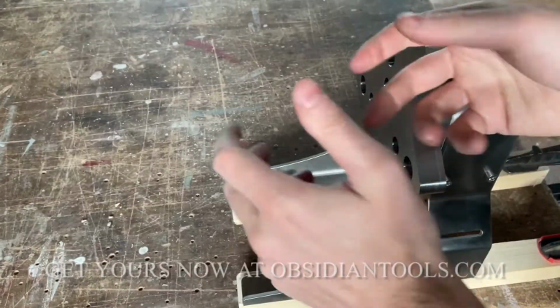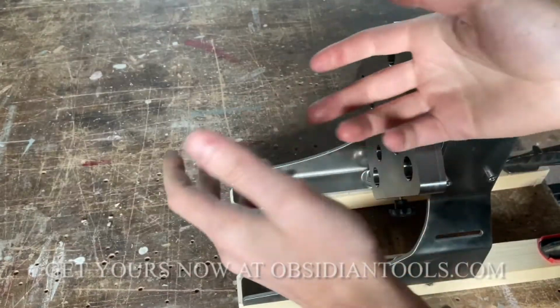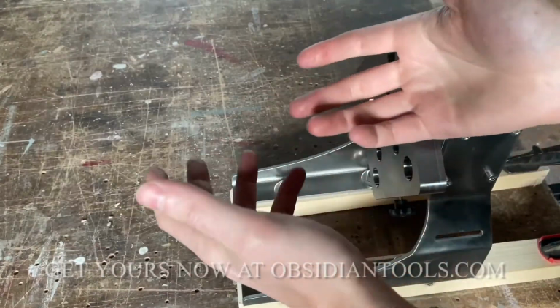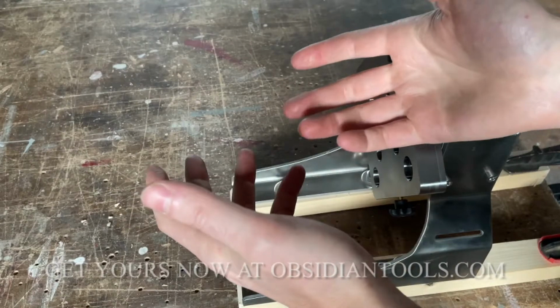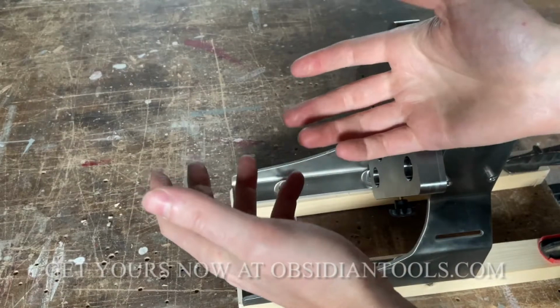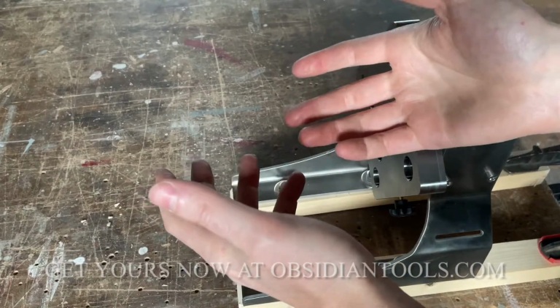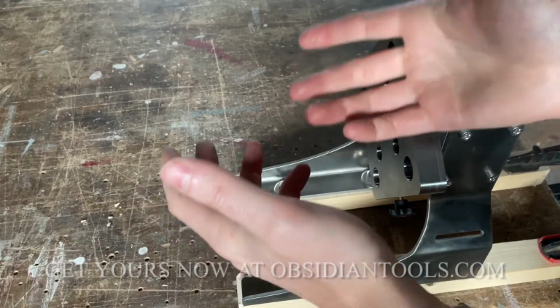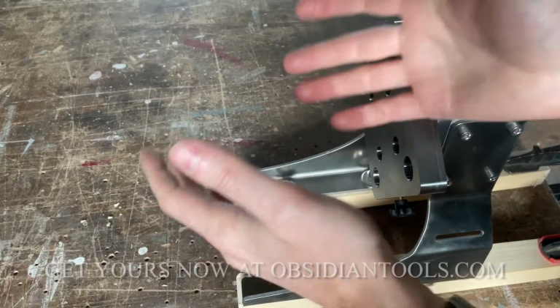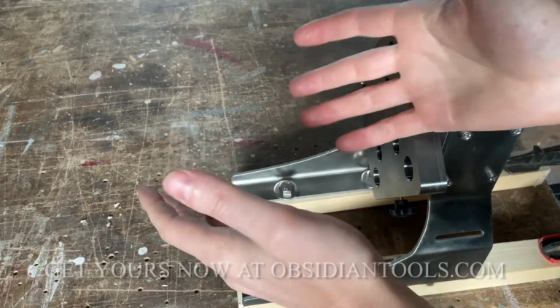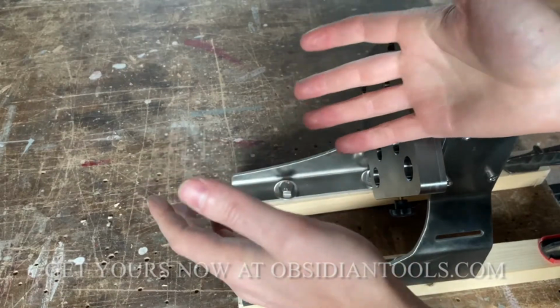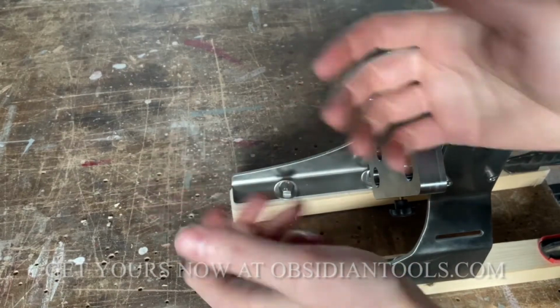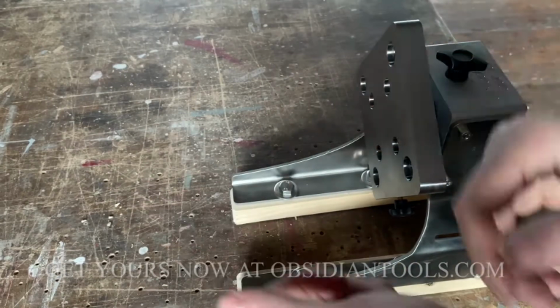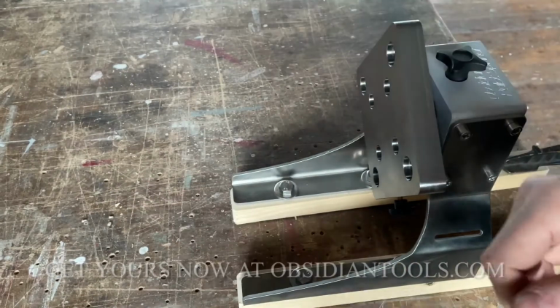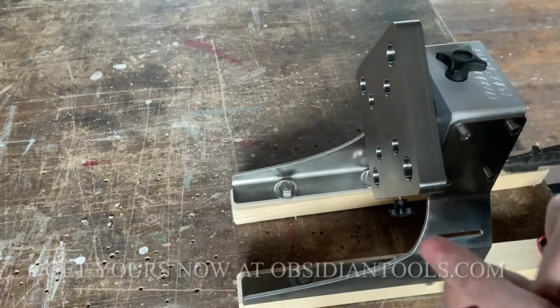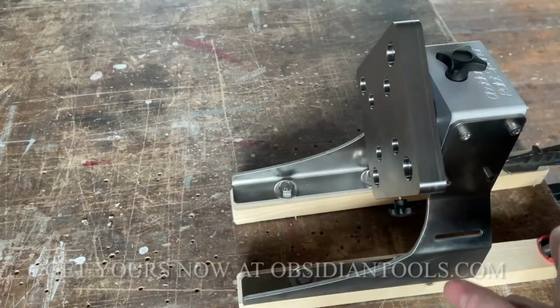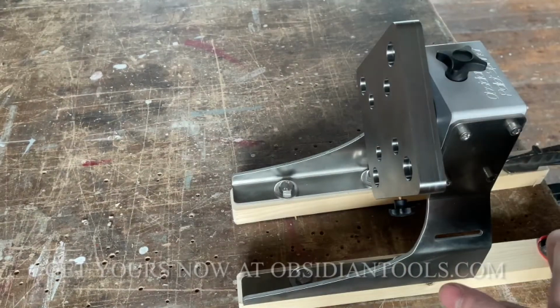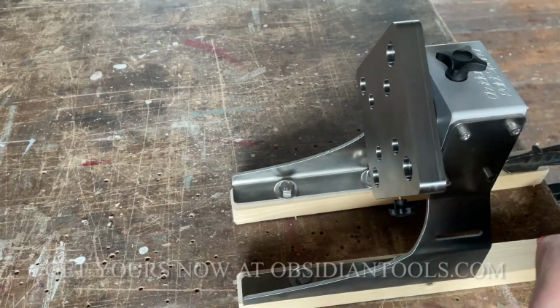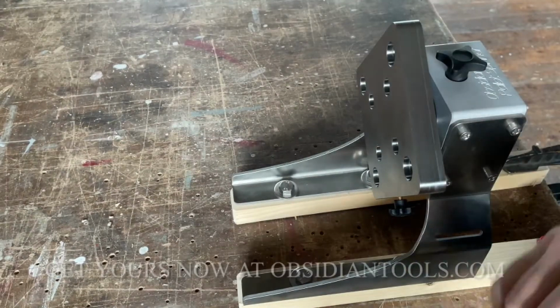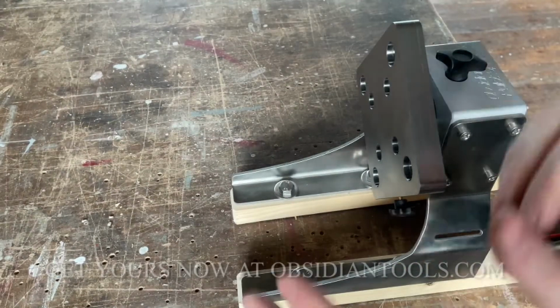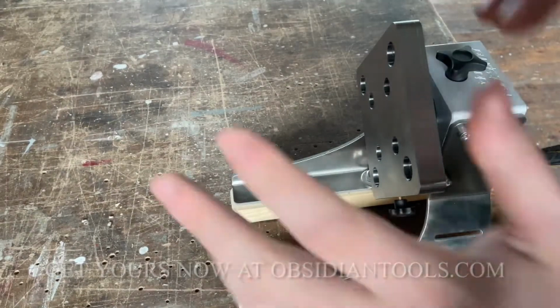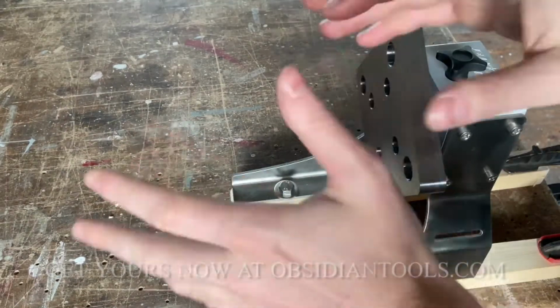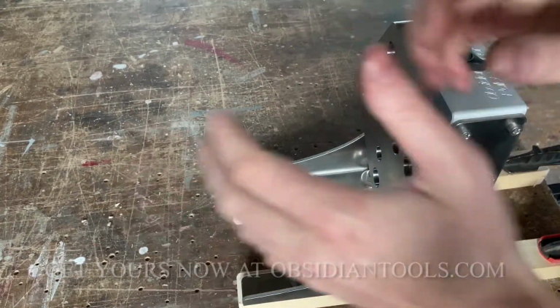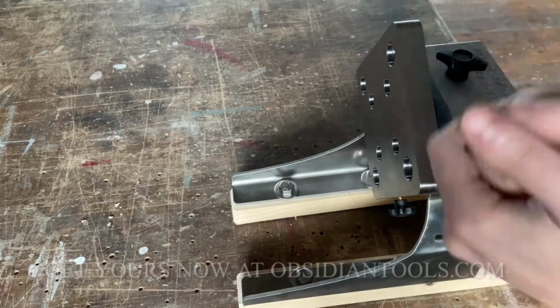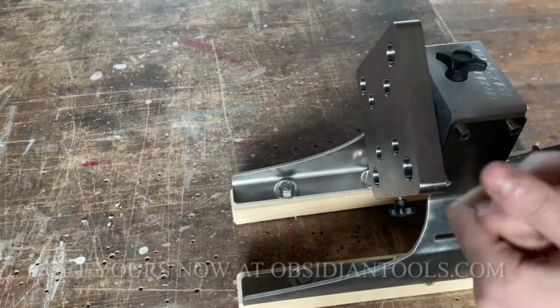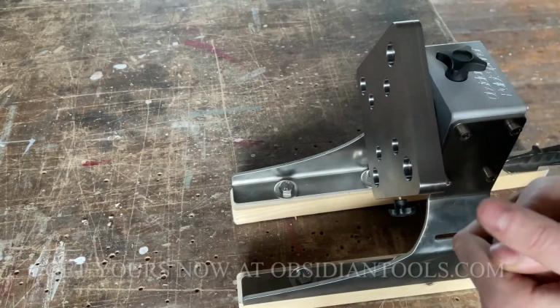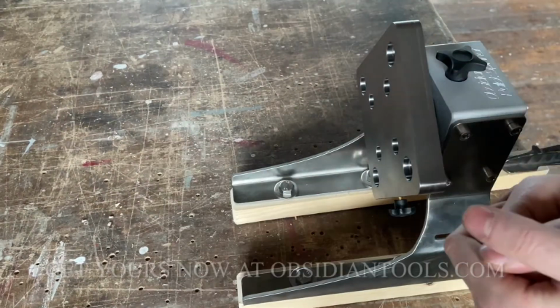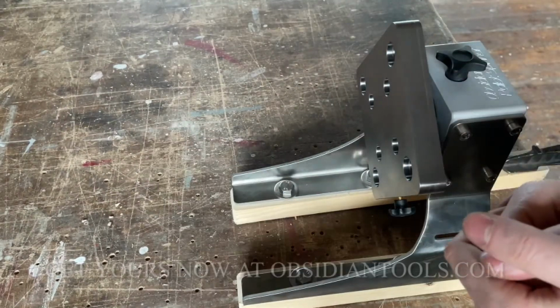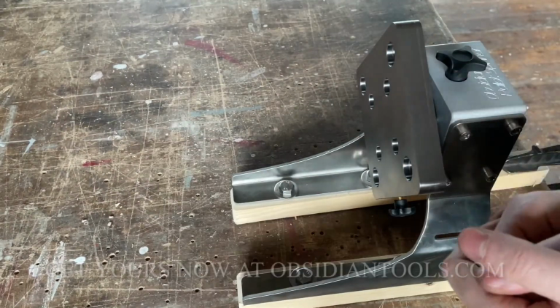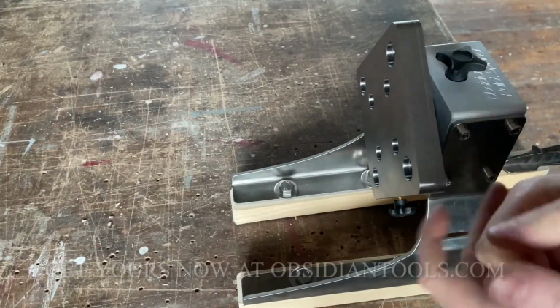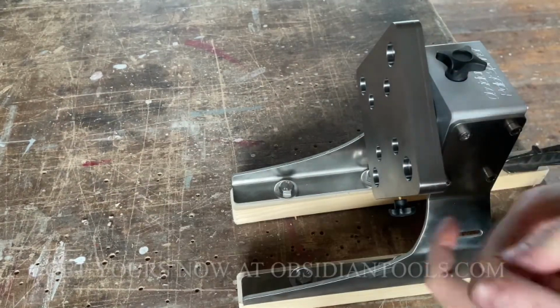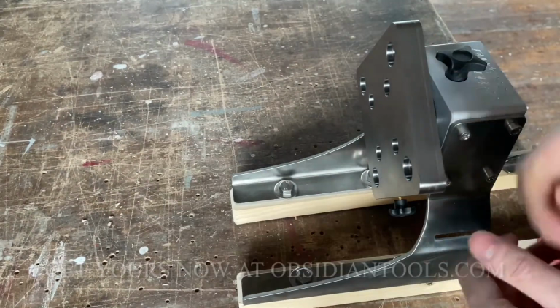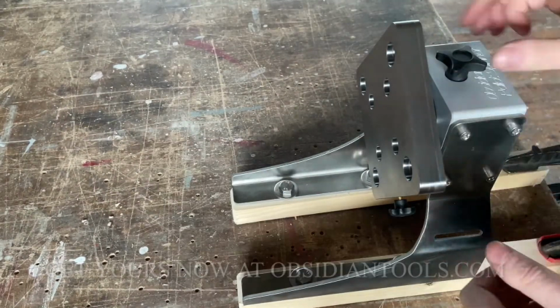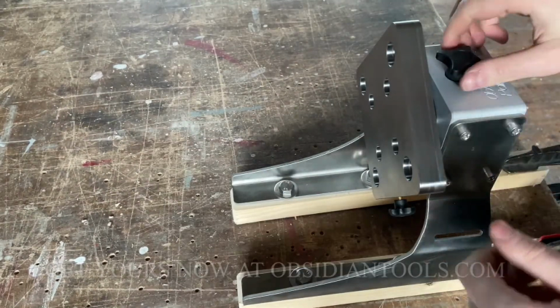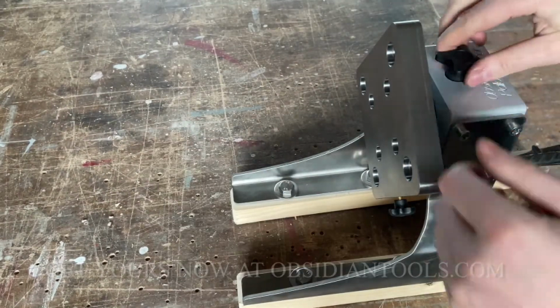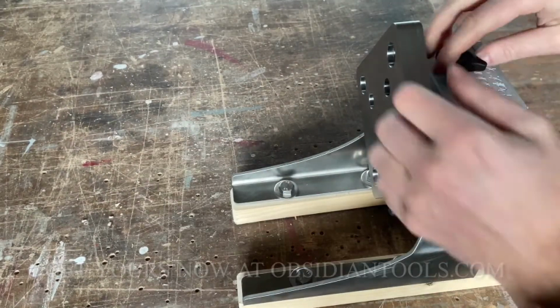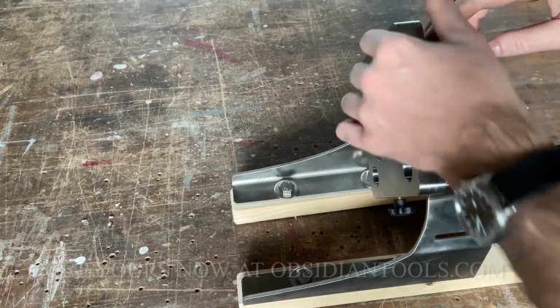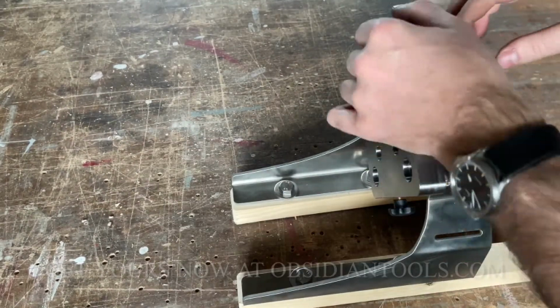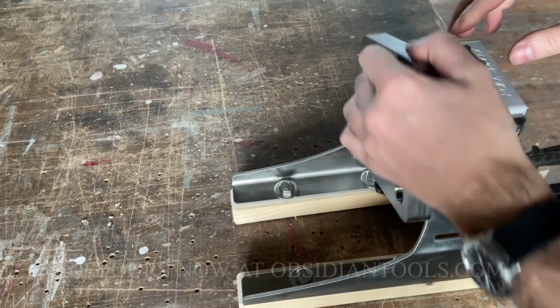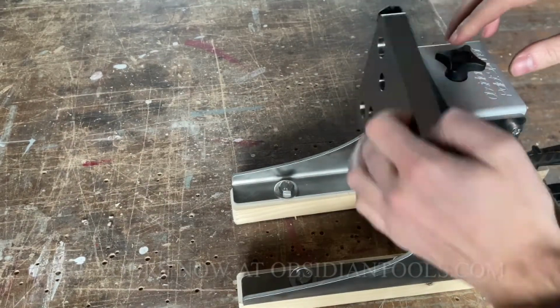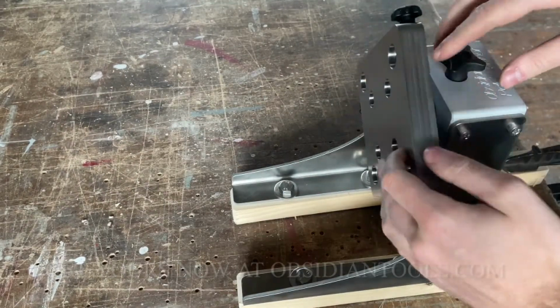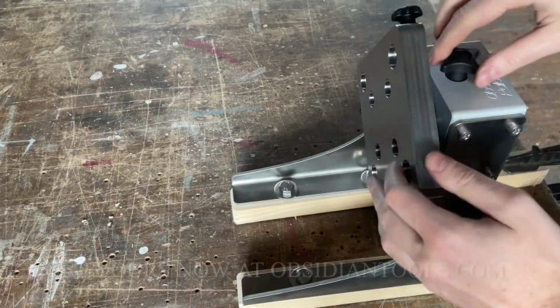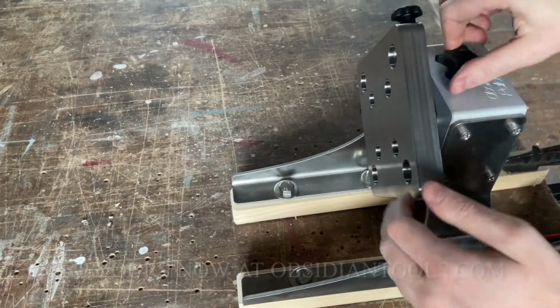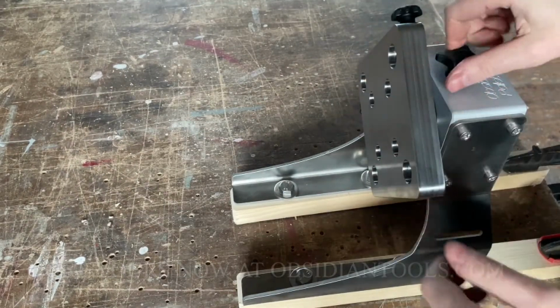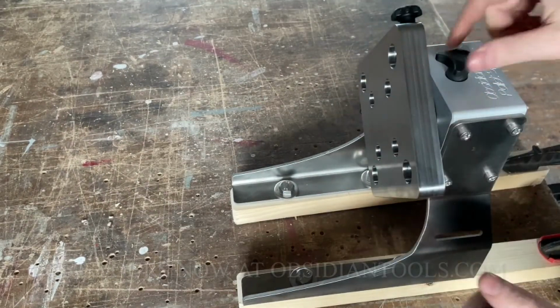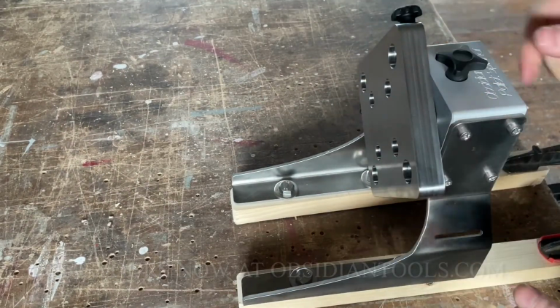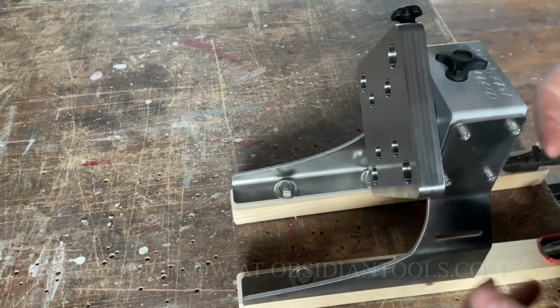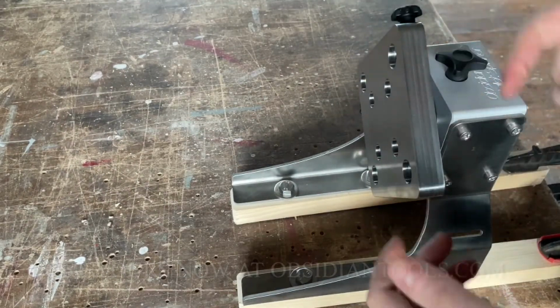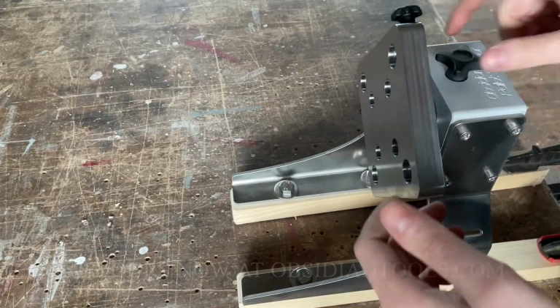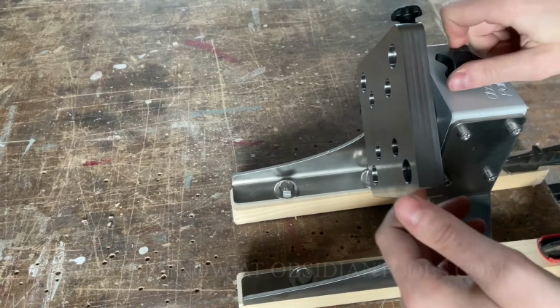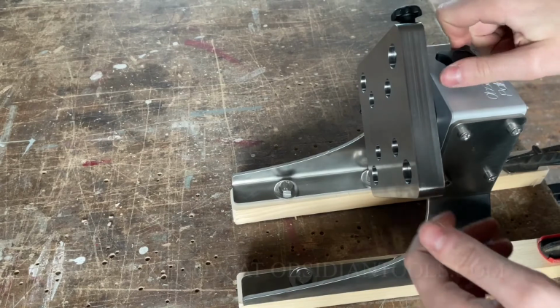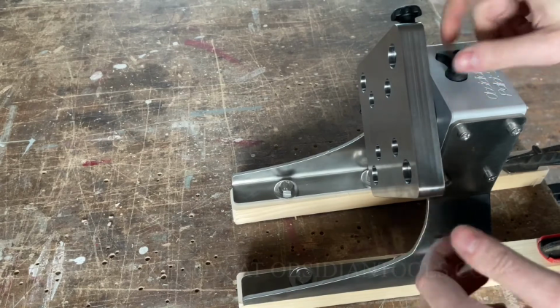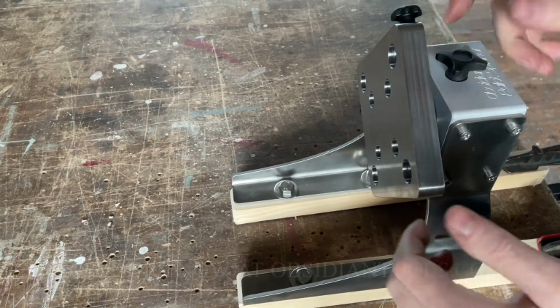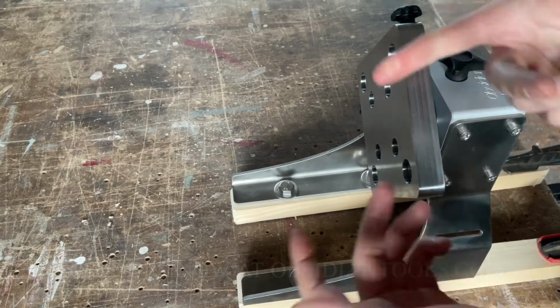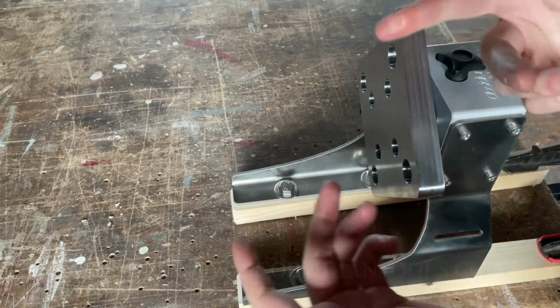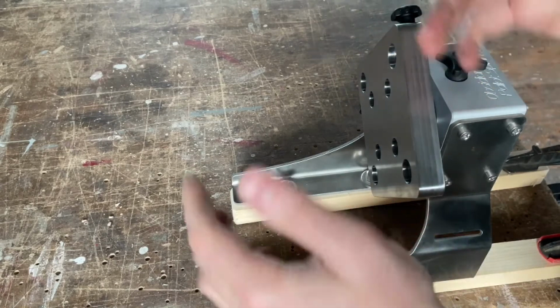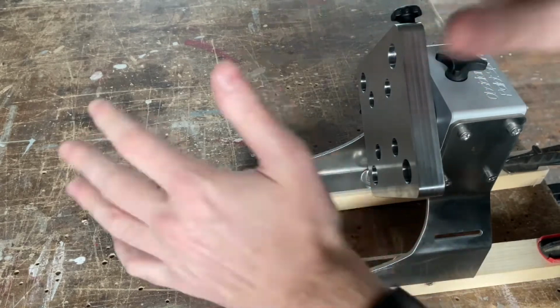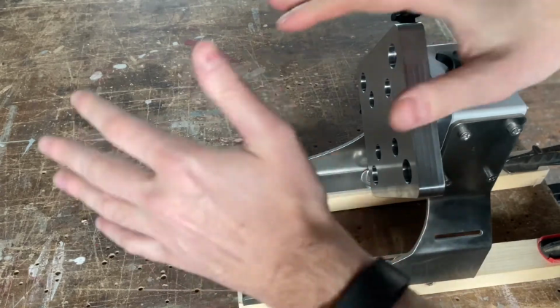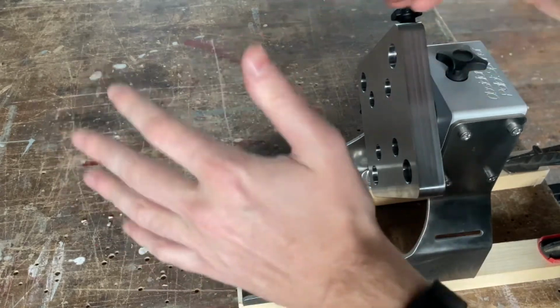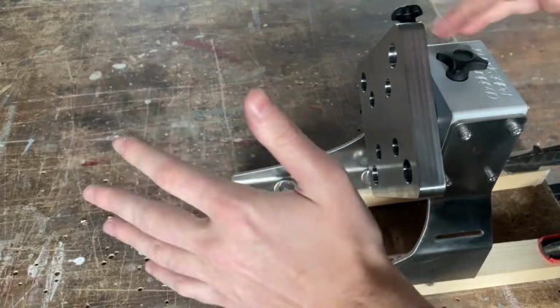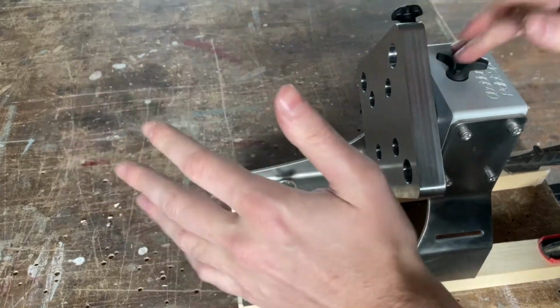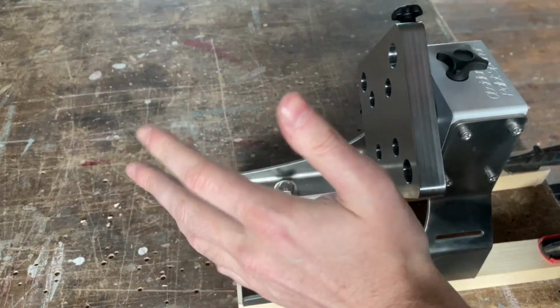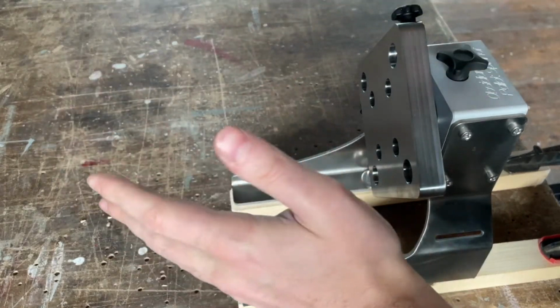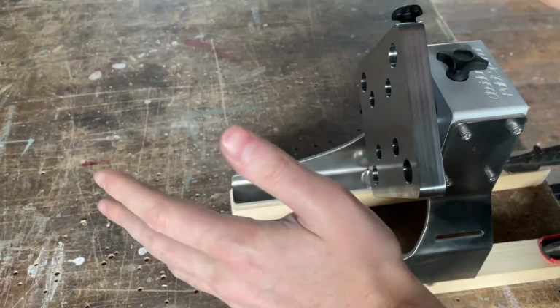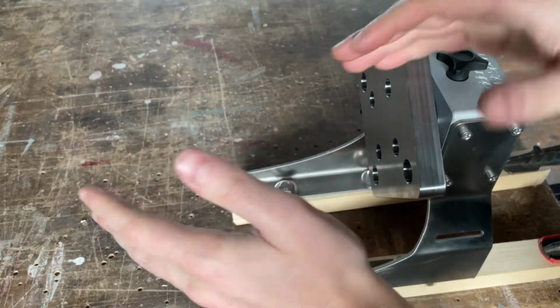Remove your finished parts, clamp the raw stock, get to the next side, clamp it, and lock it in place.